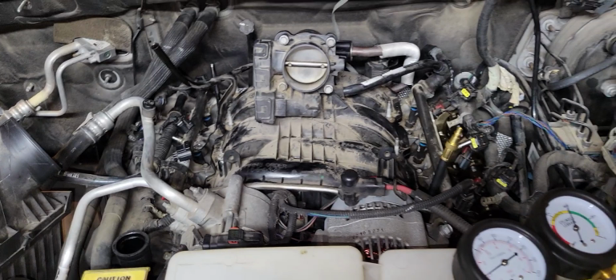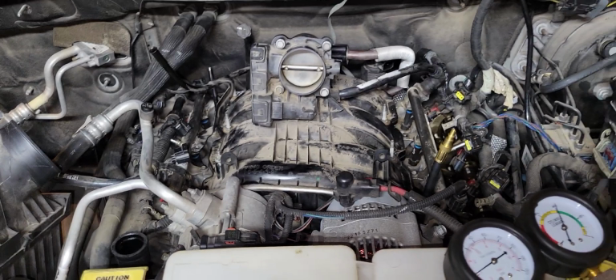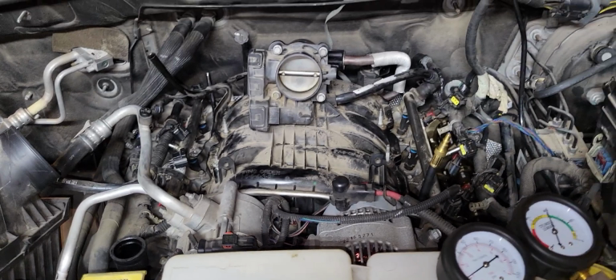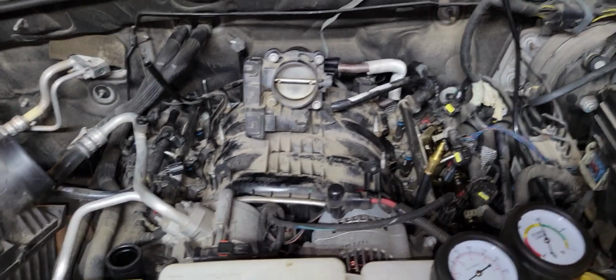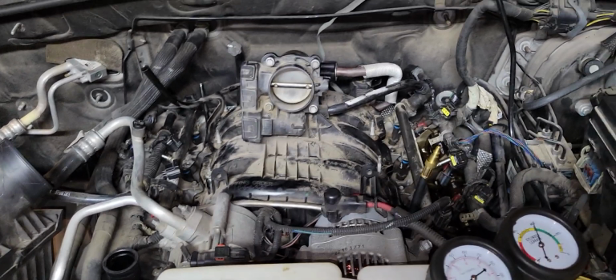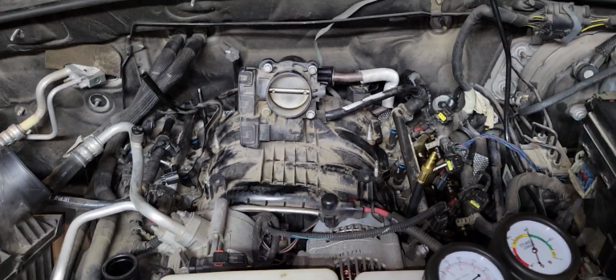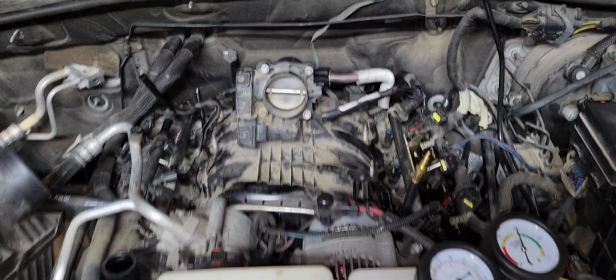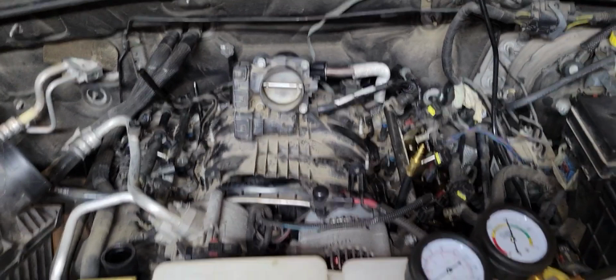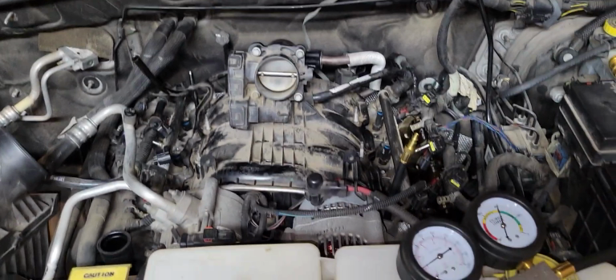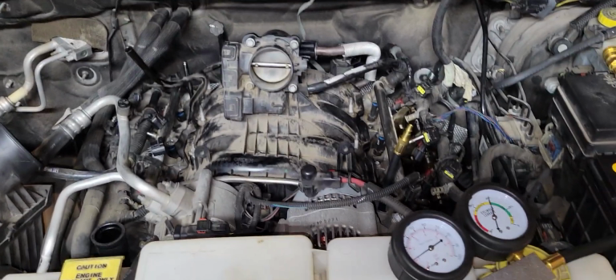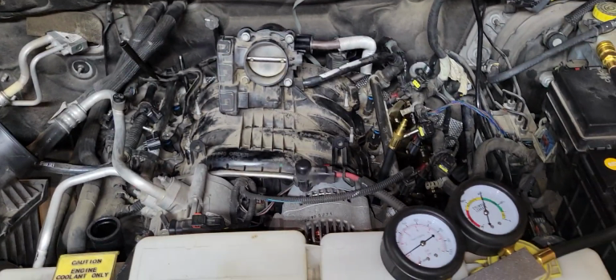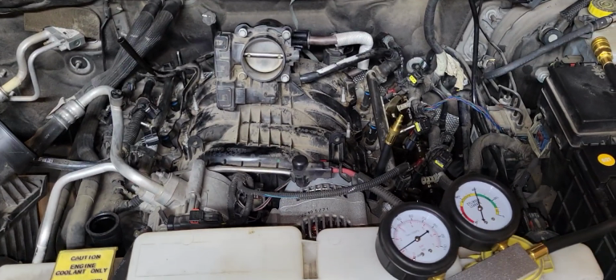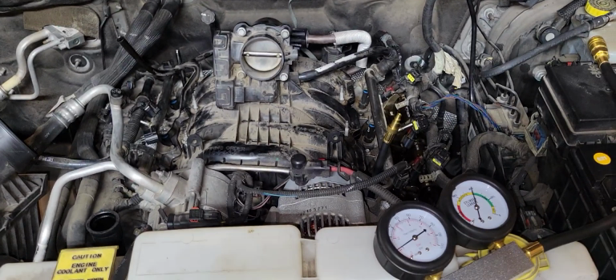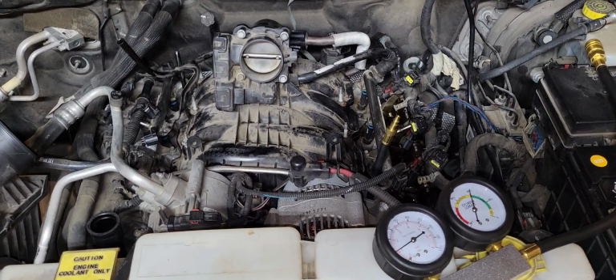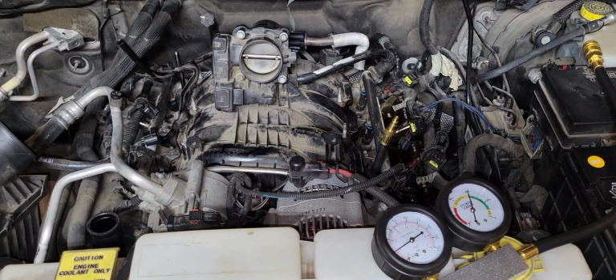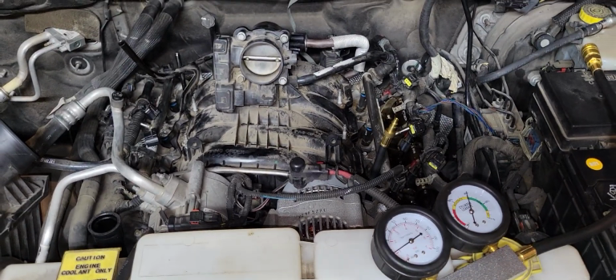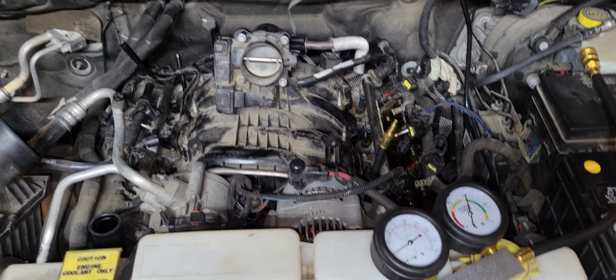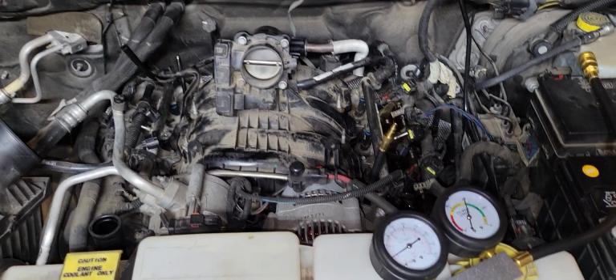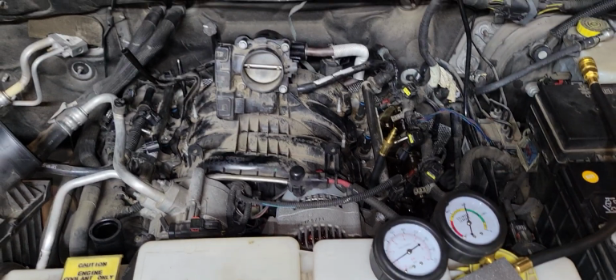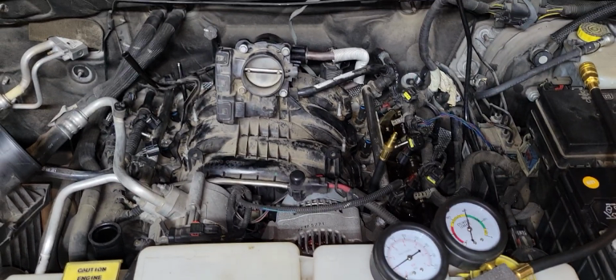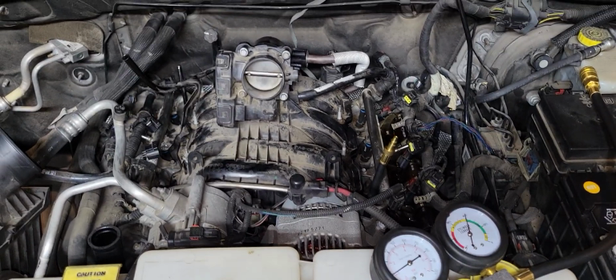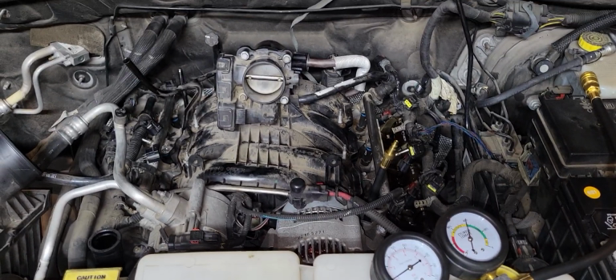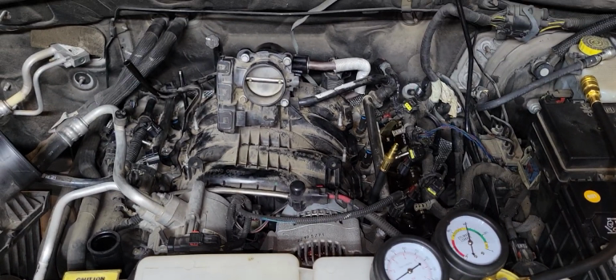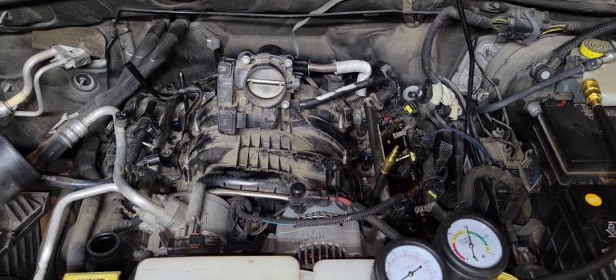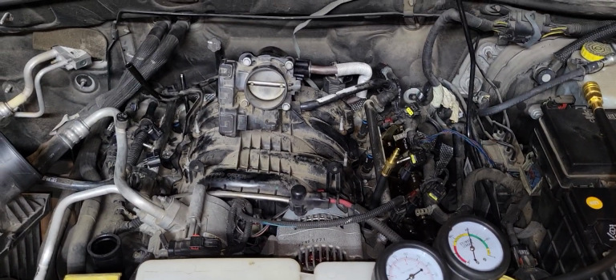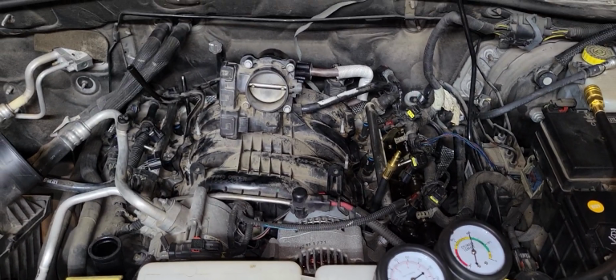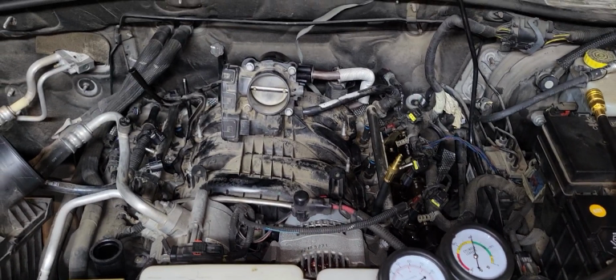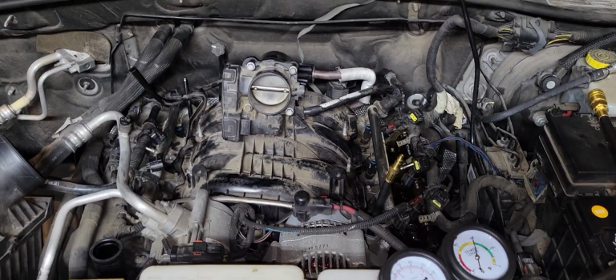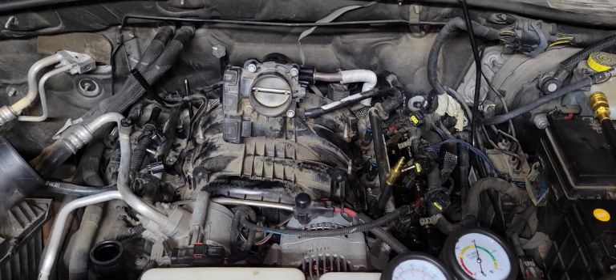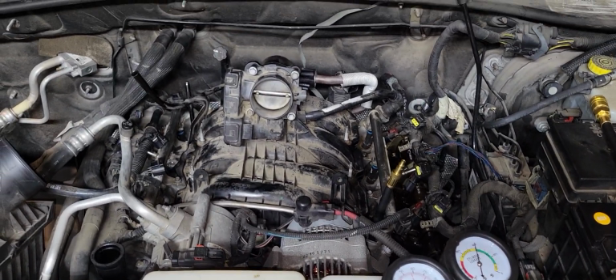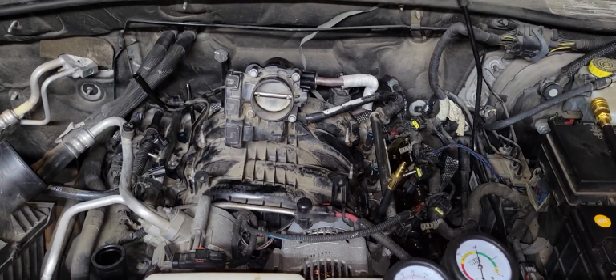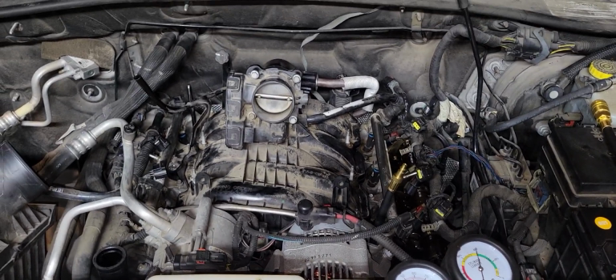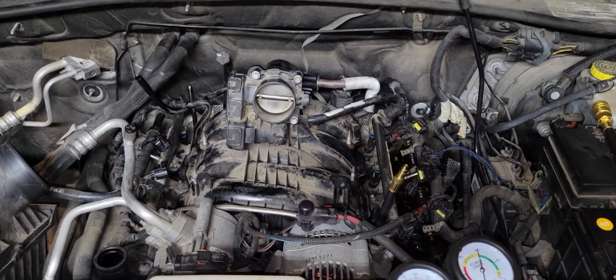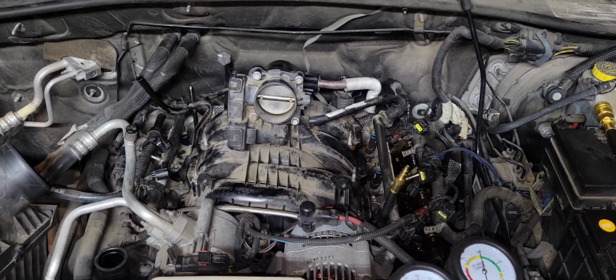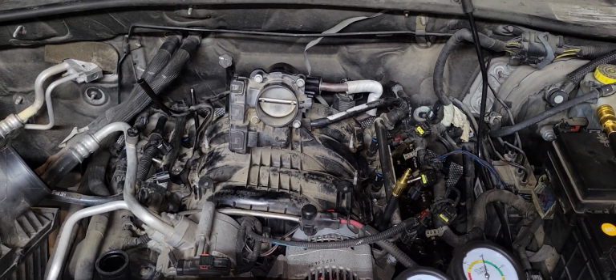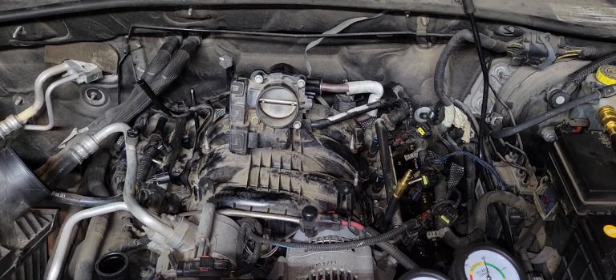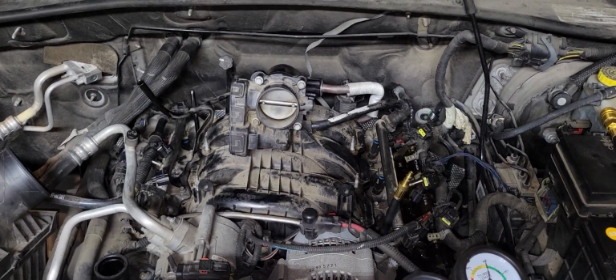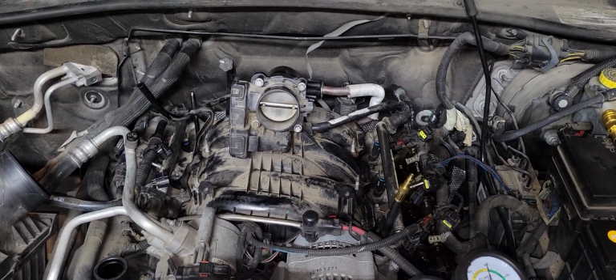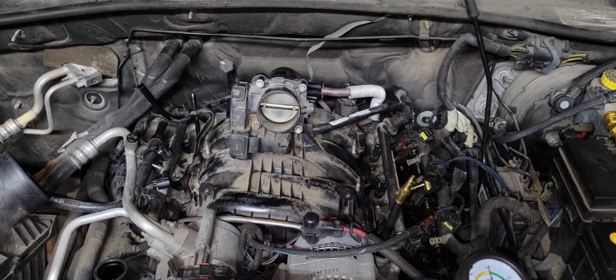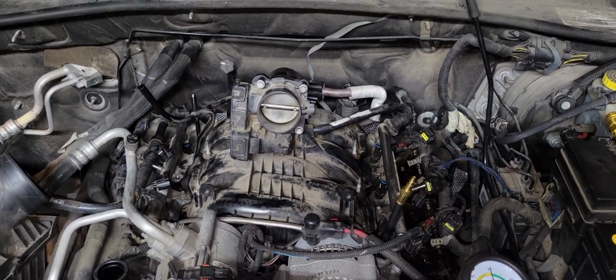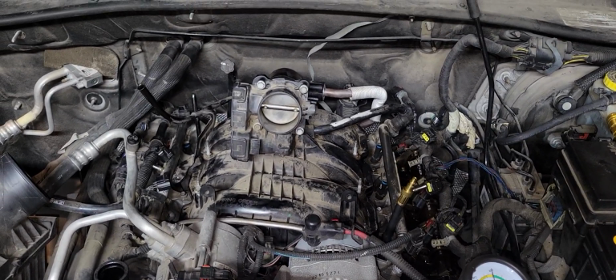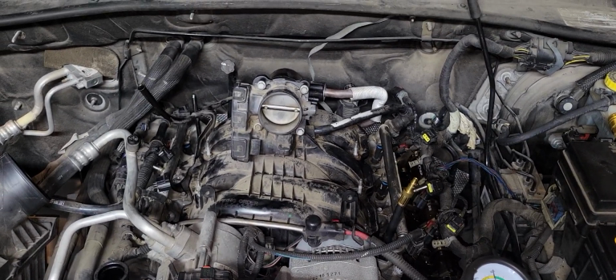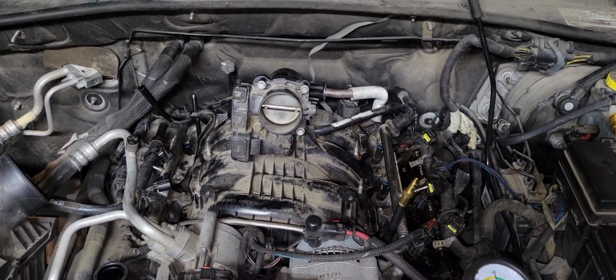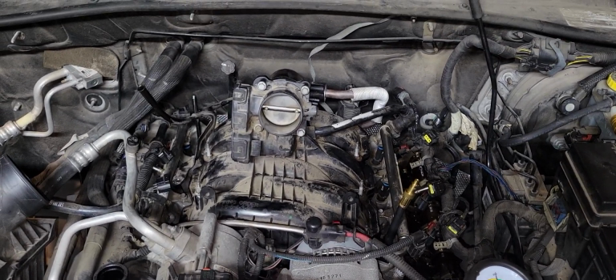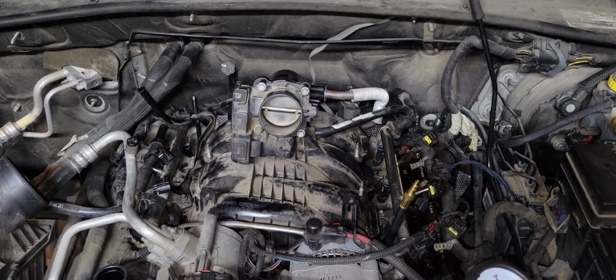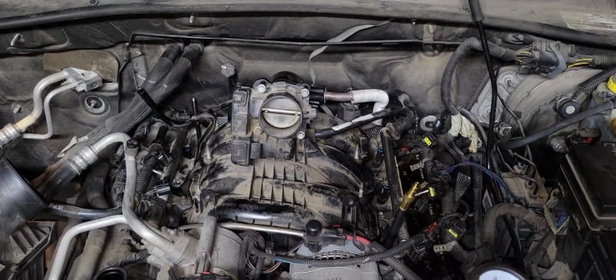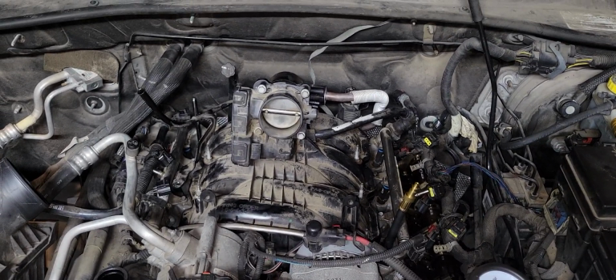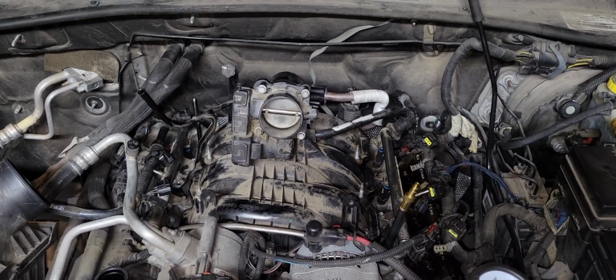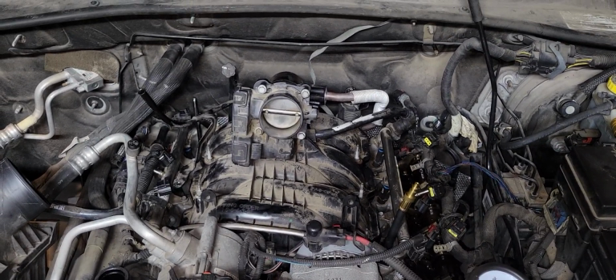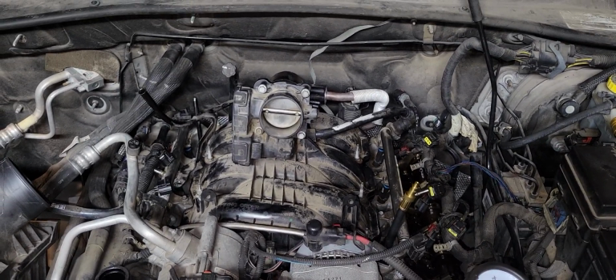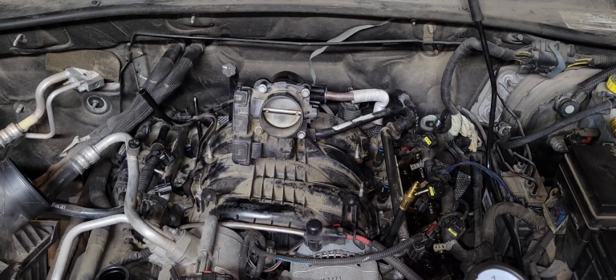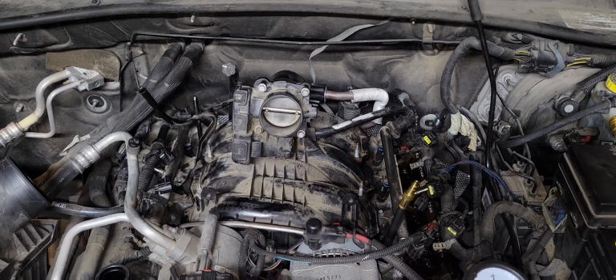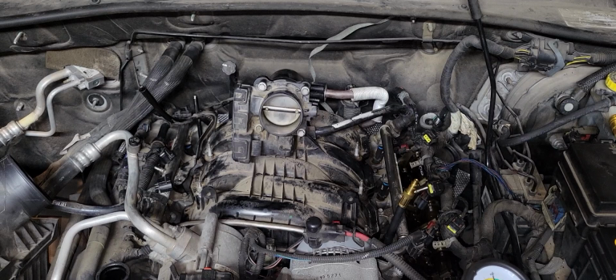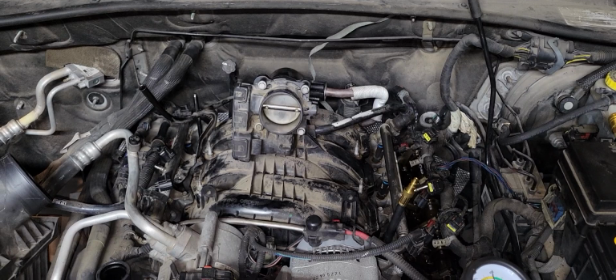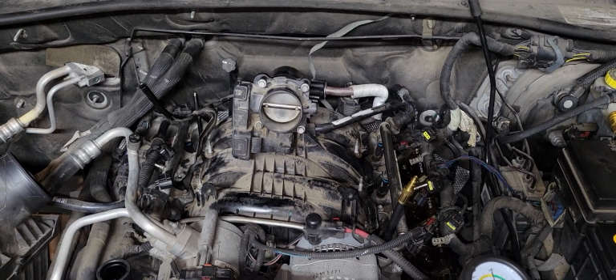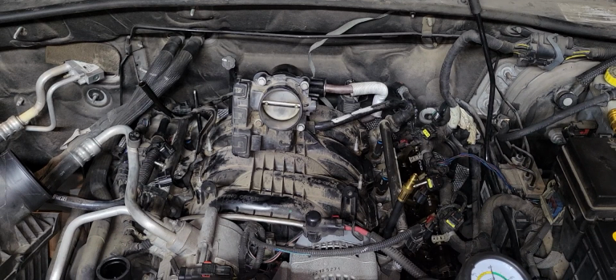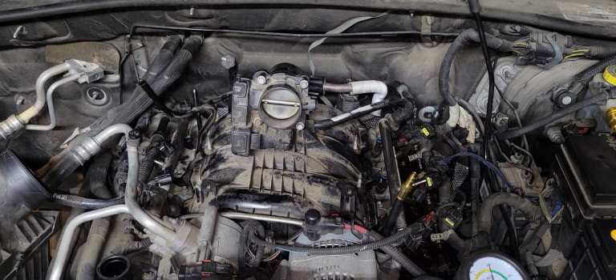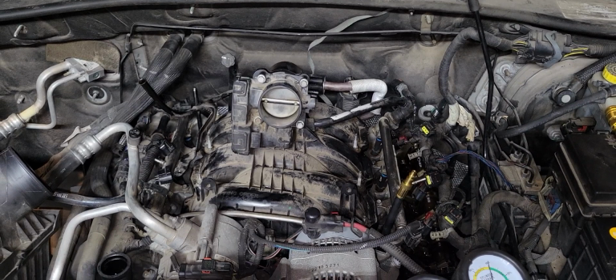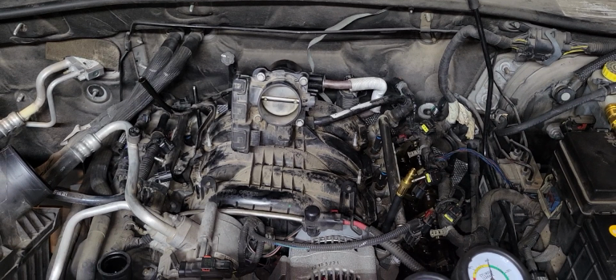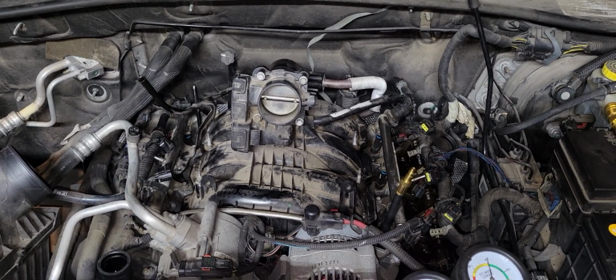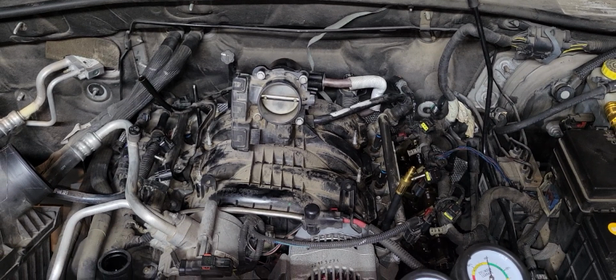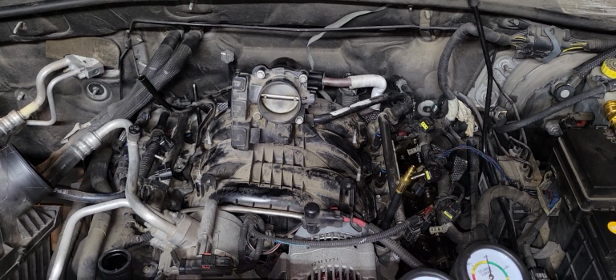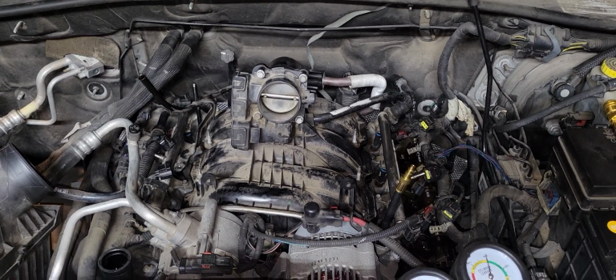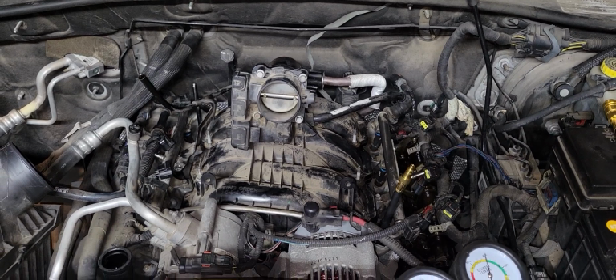I'm not going to be able to take the rest of that on camera. I hope it helps you out — but that's clearly what's causing our misfire condition with this car.